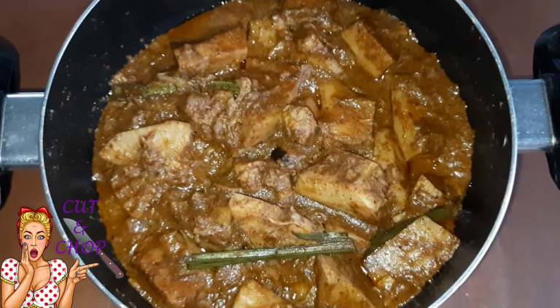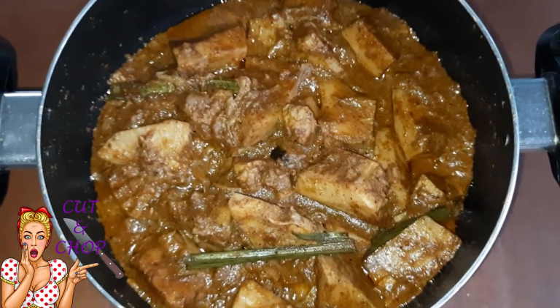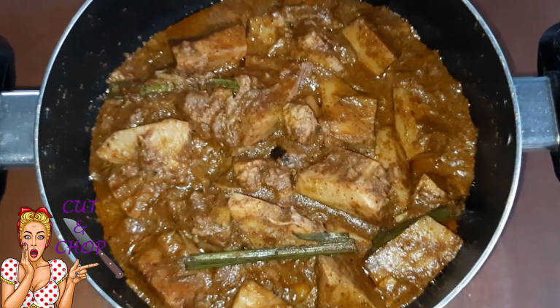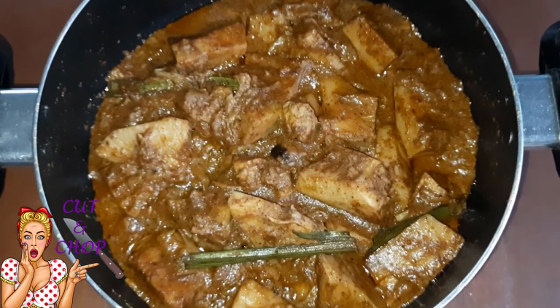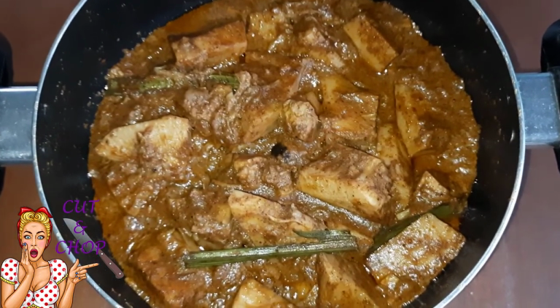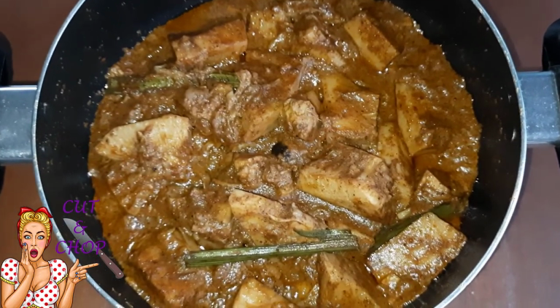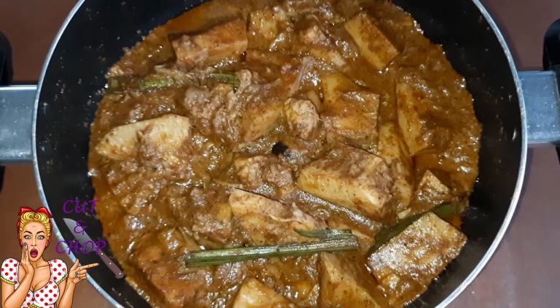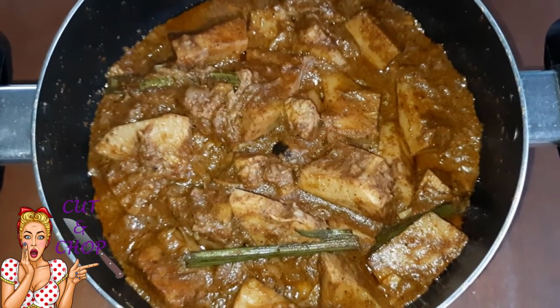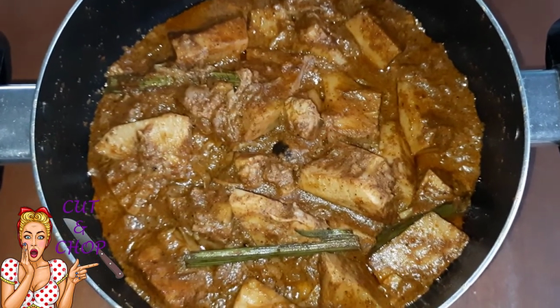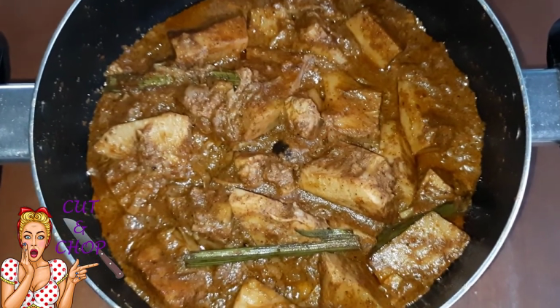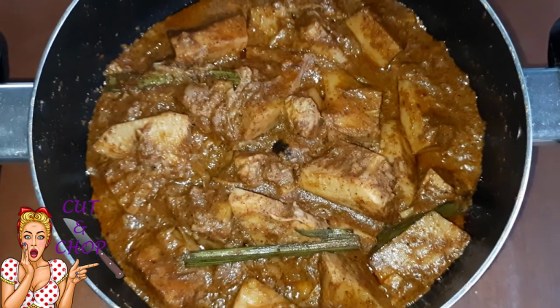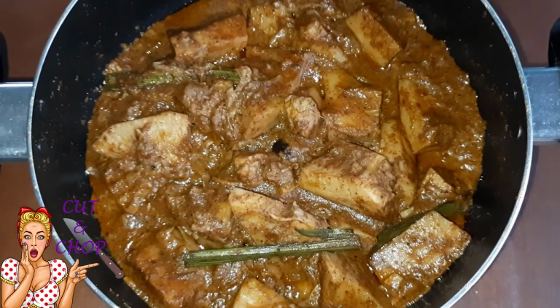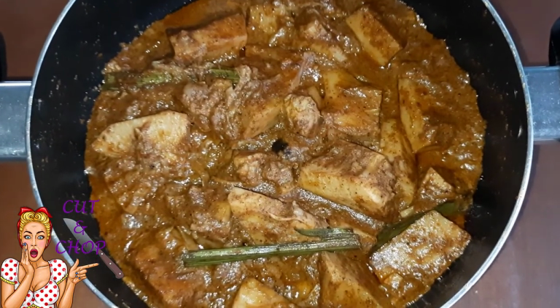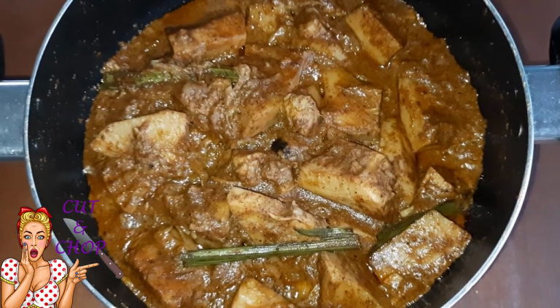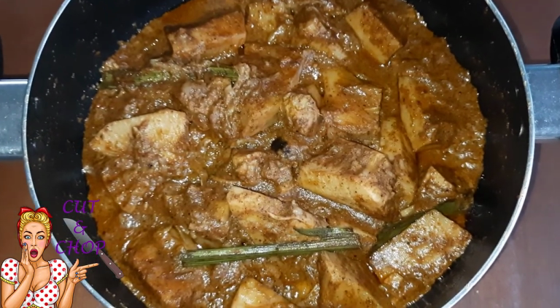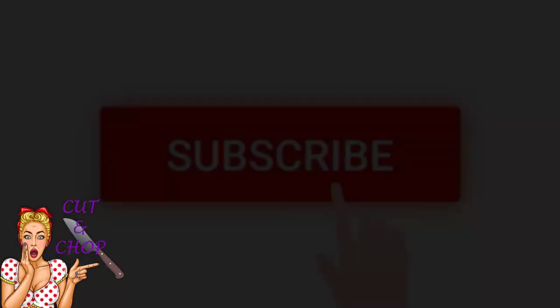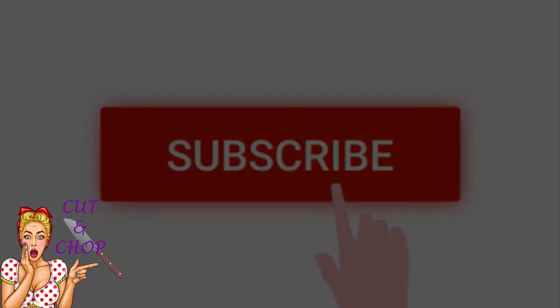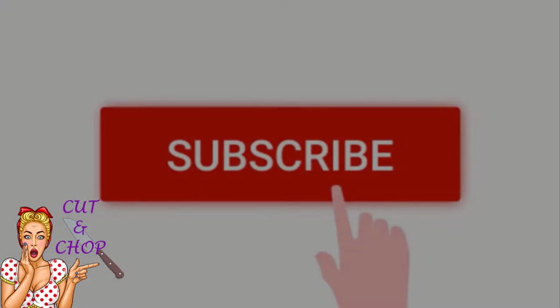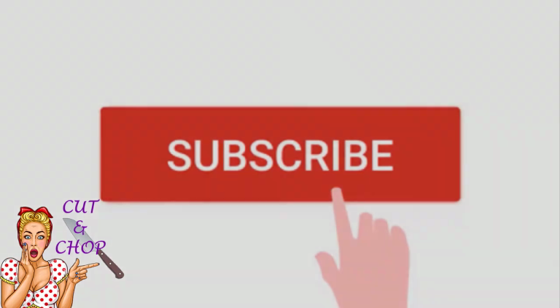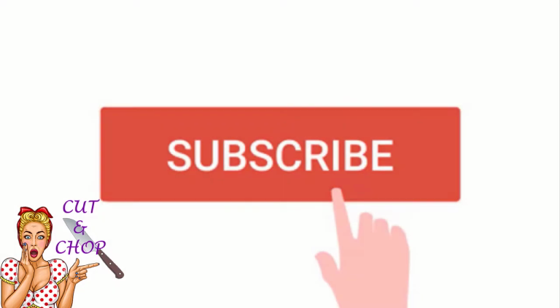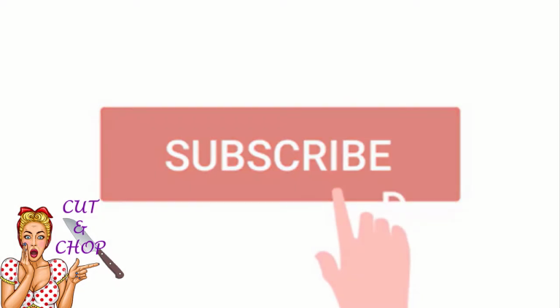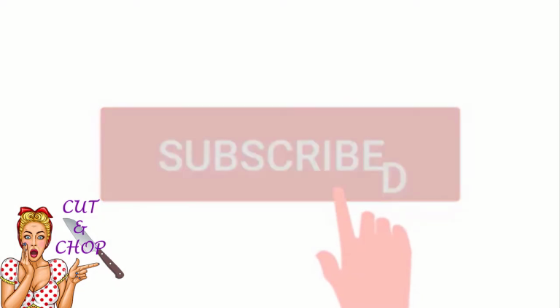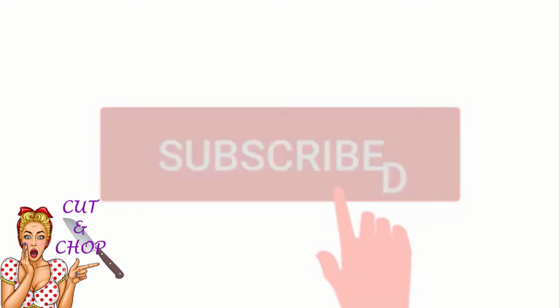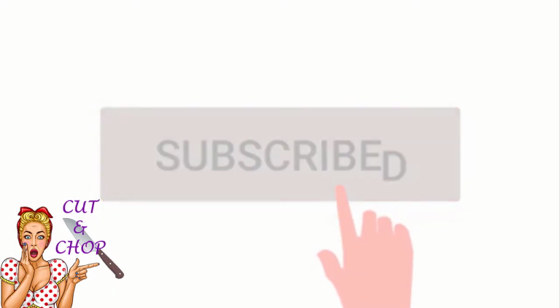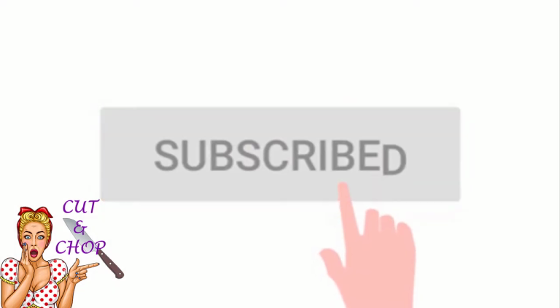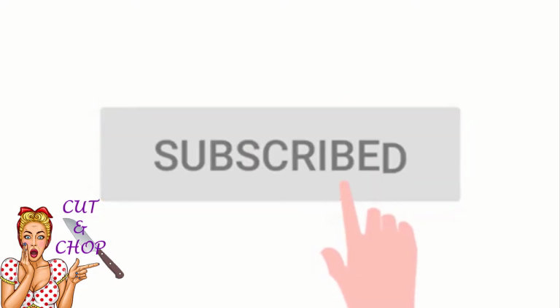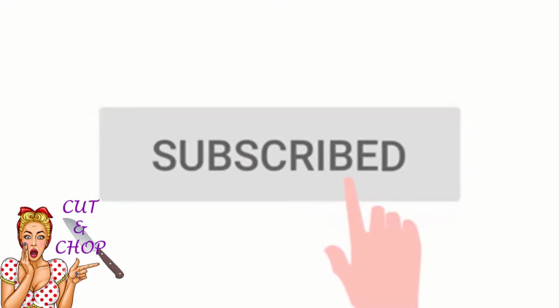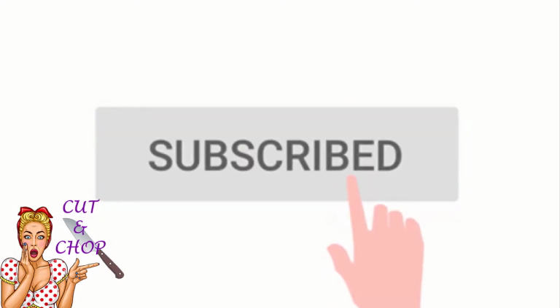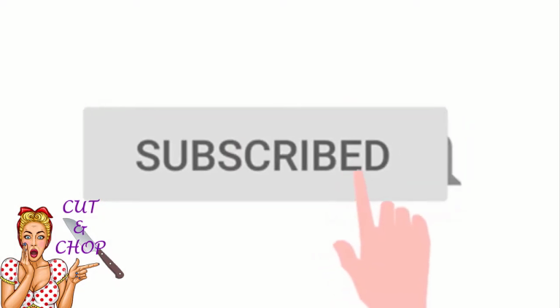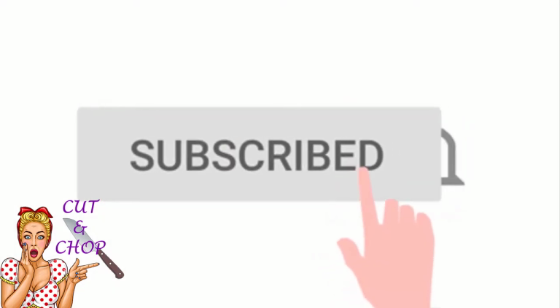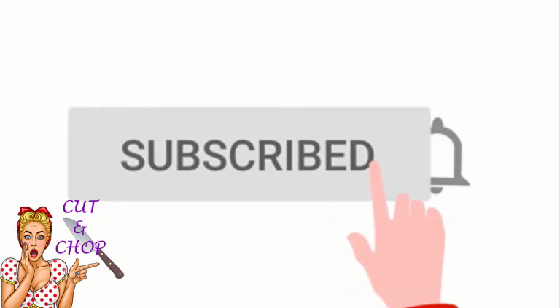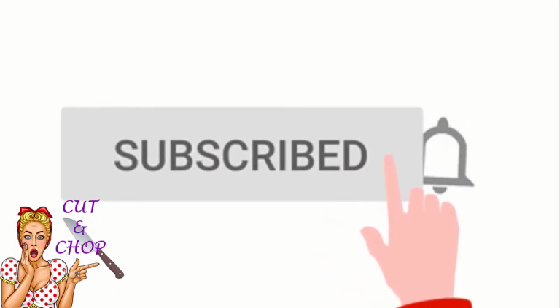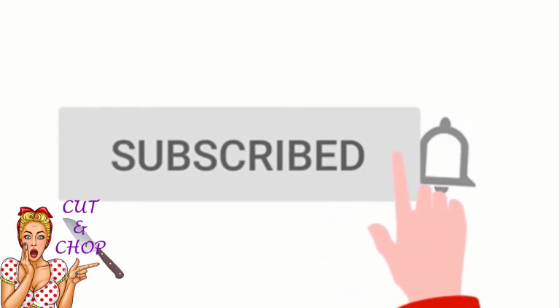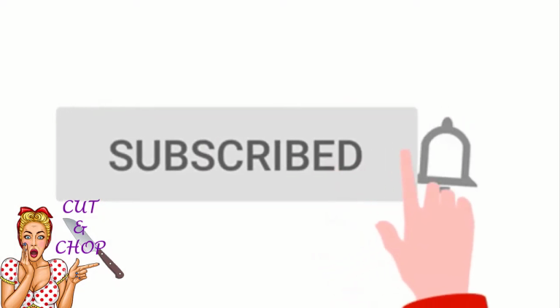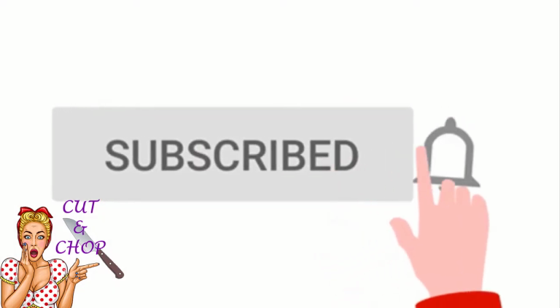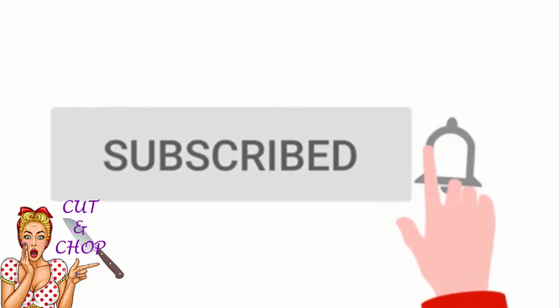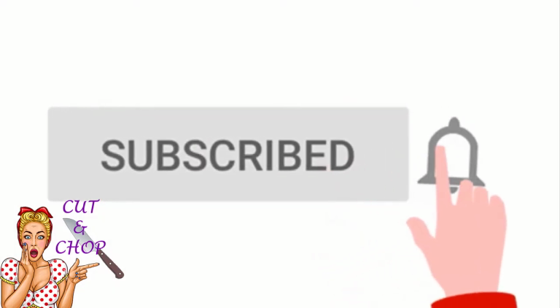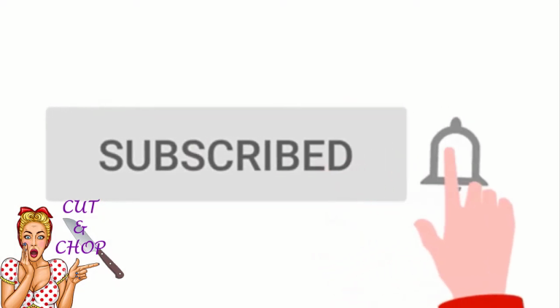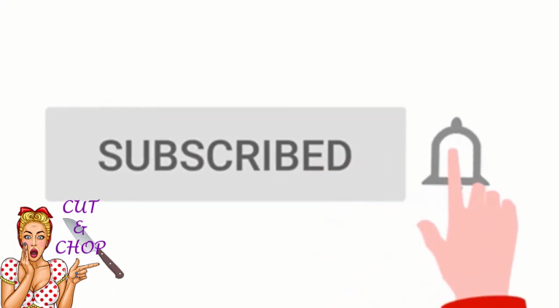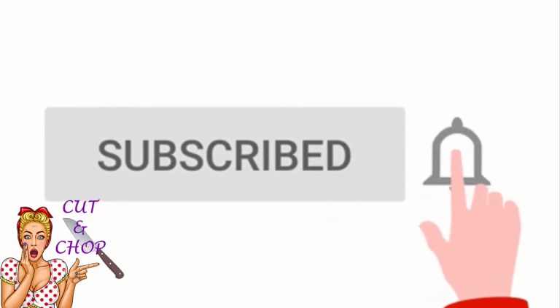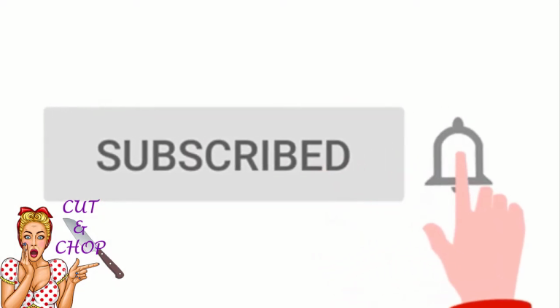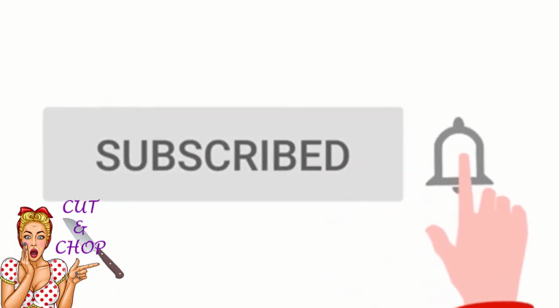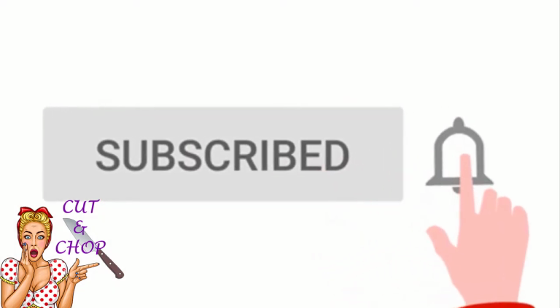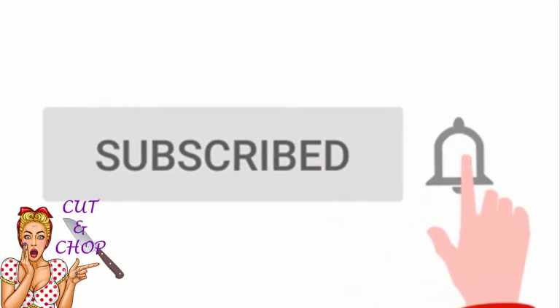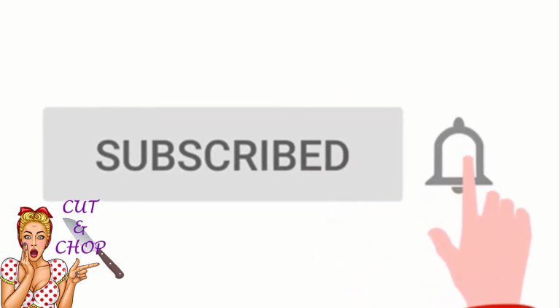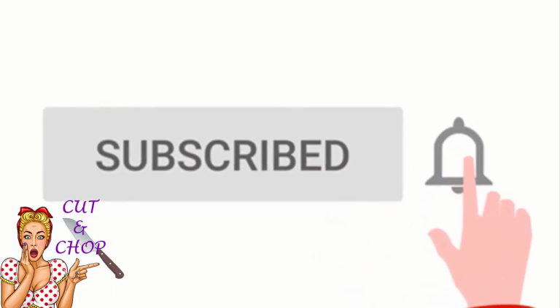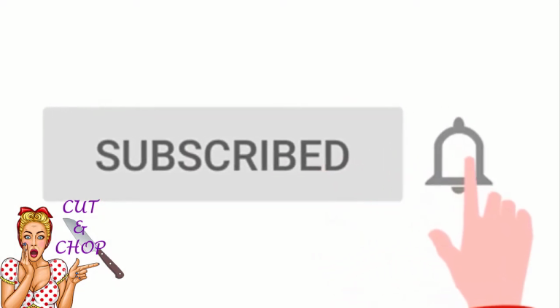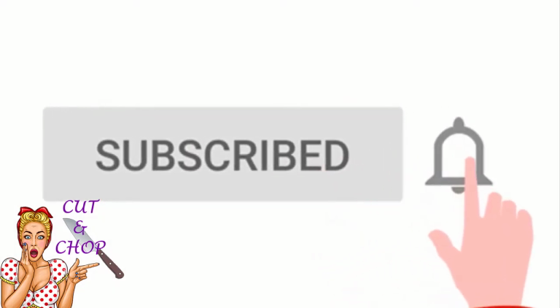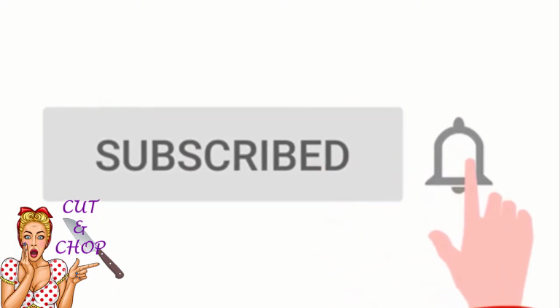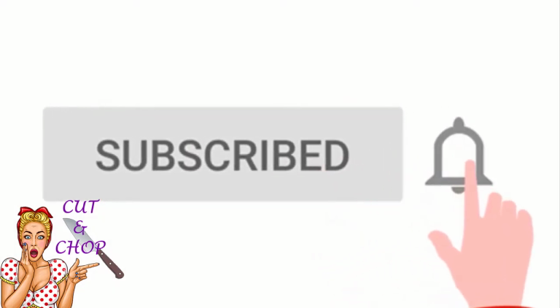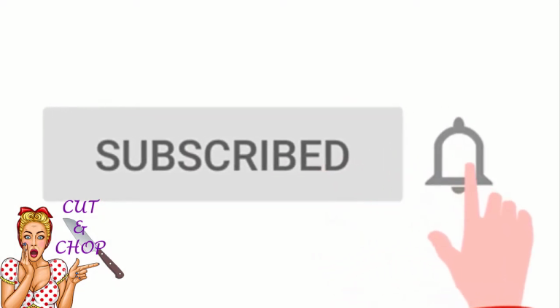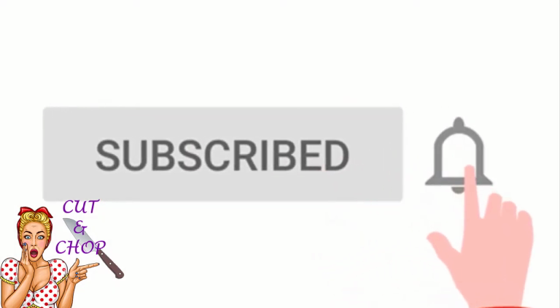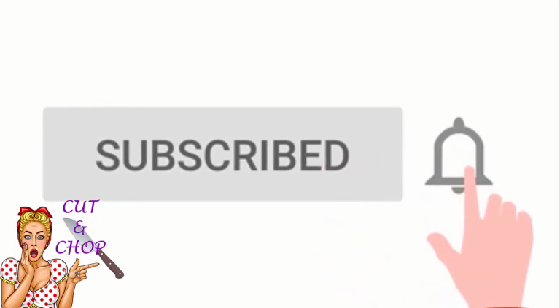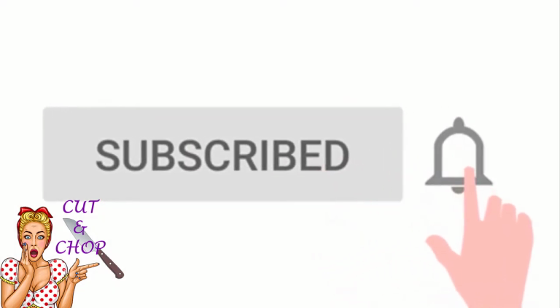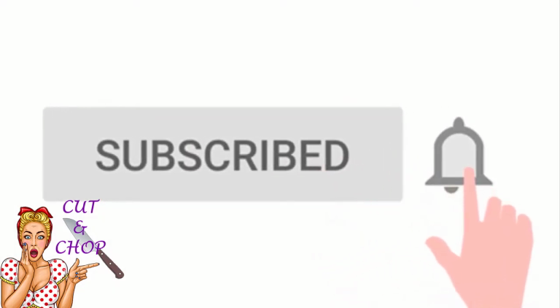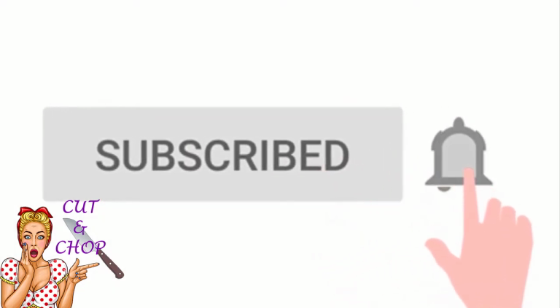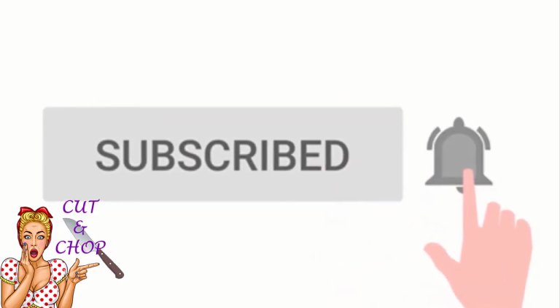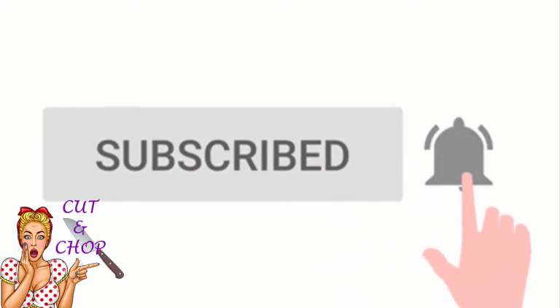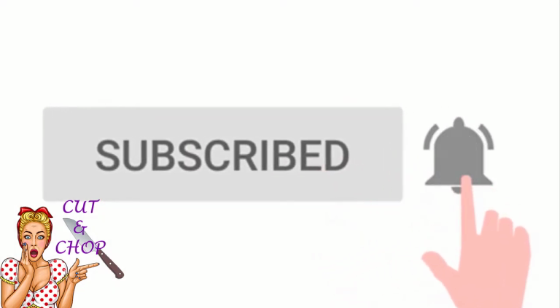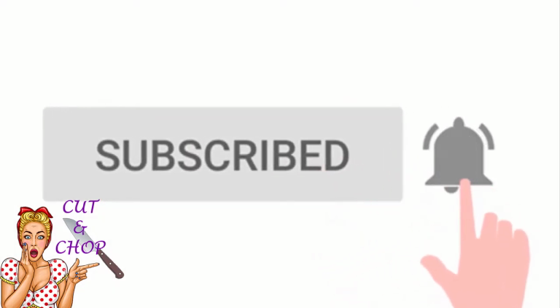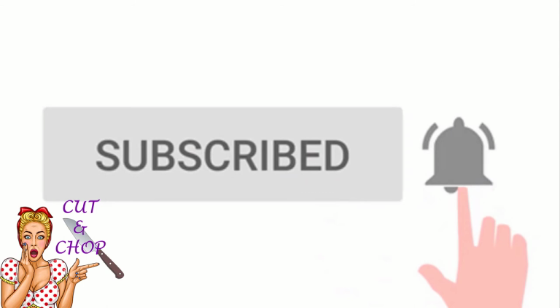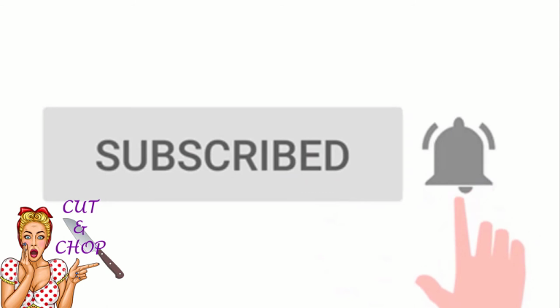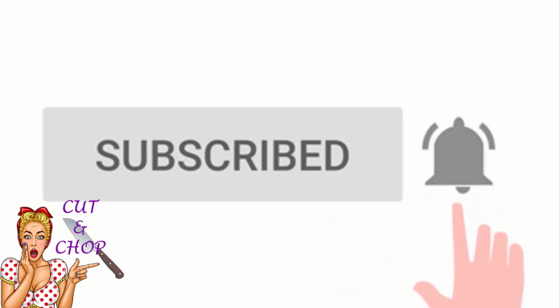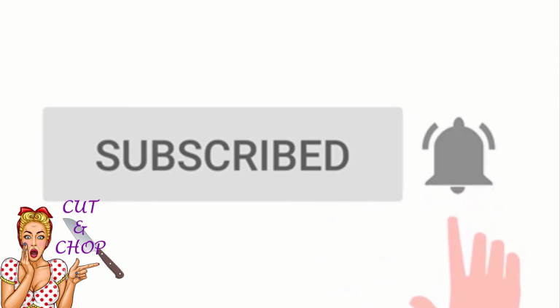If you are interested, subscribe to the channel and click the like button.